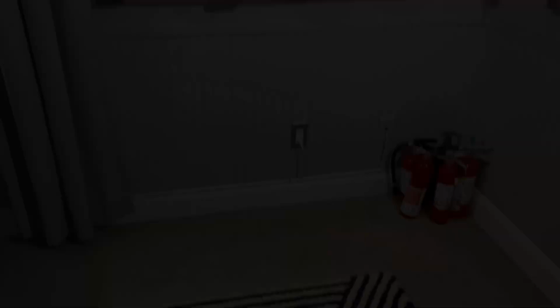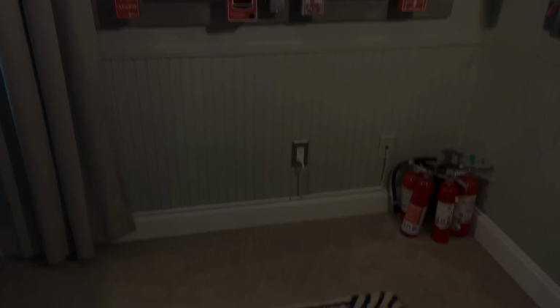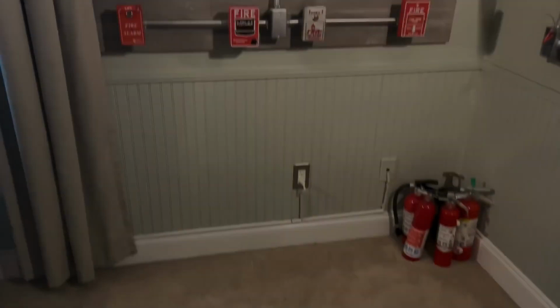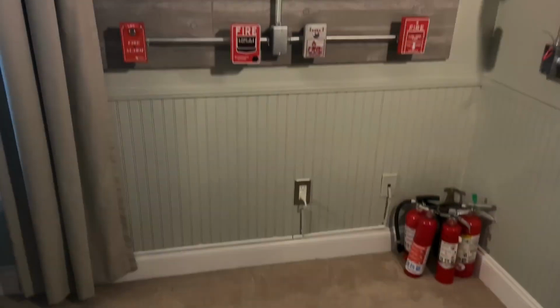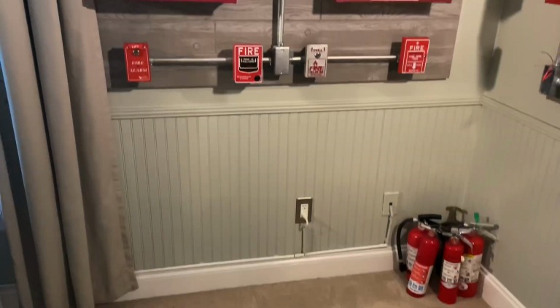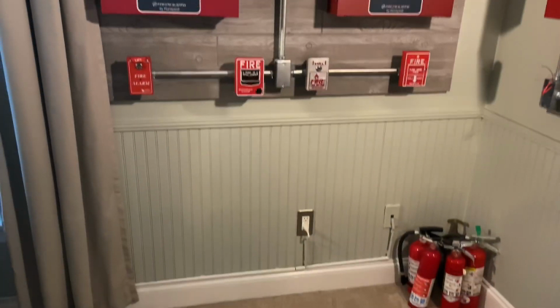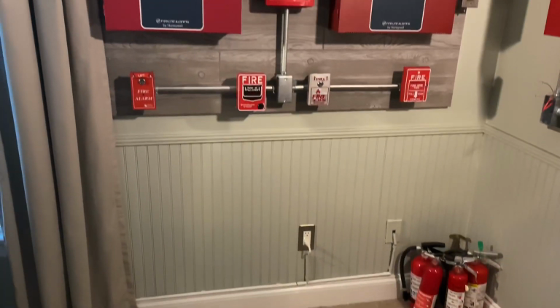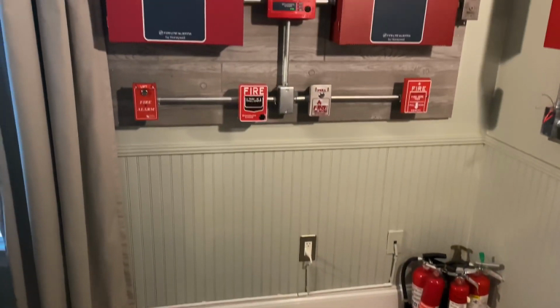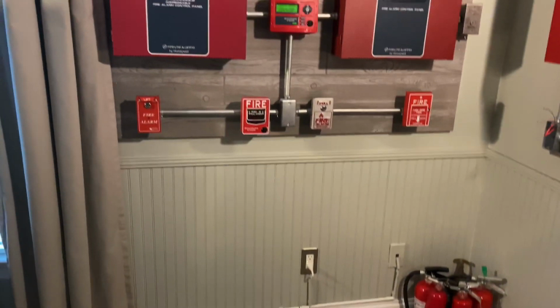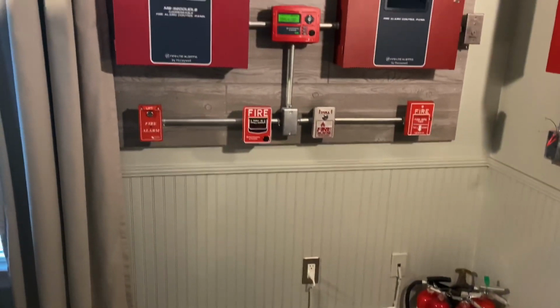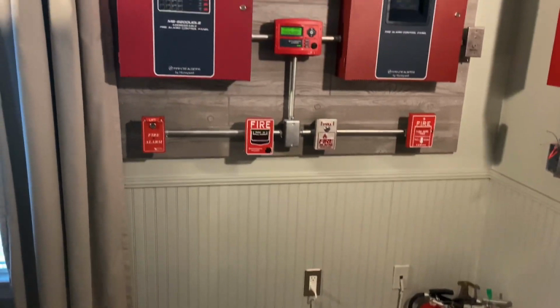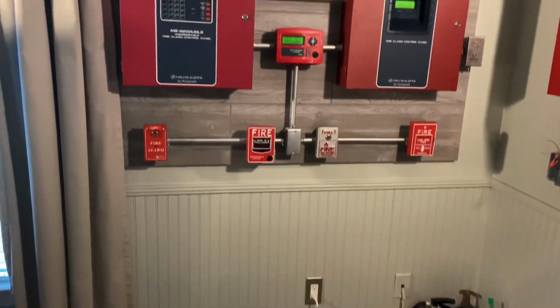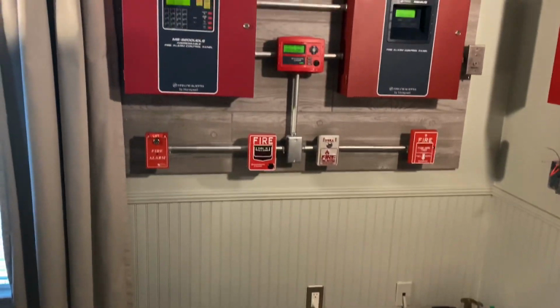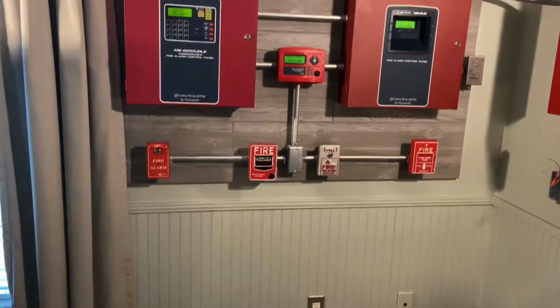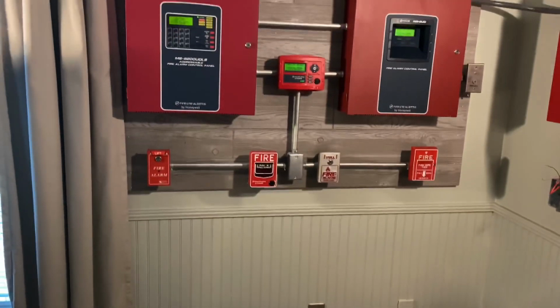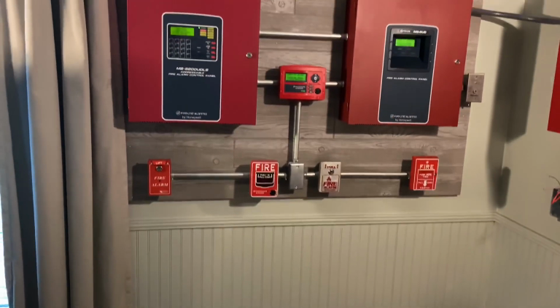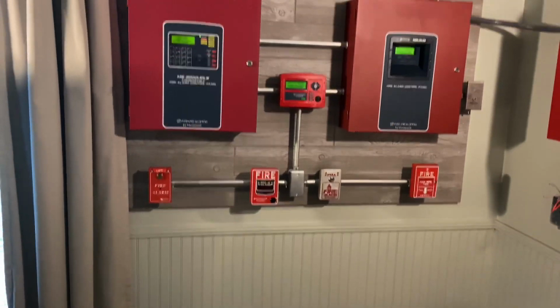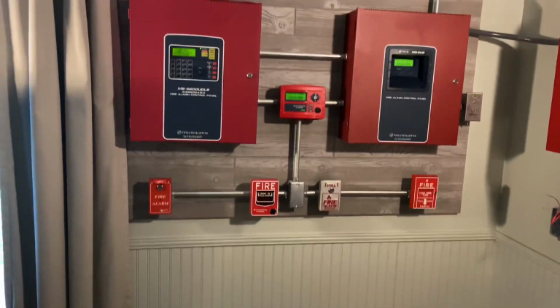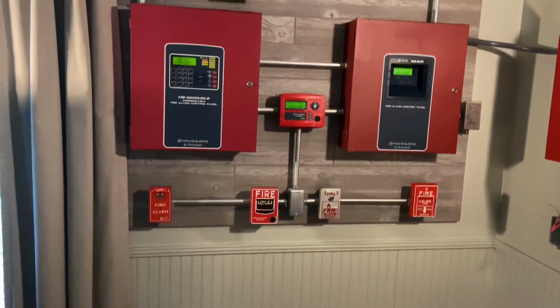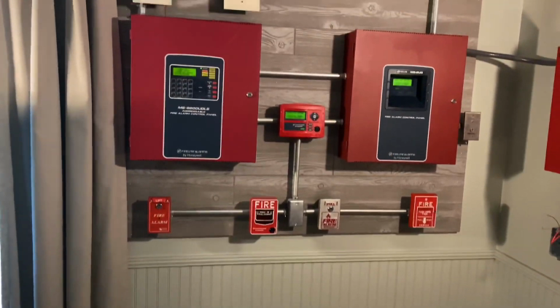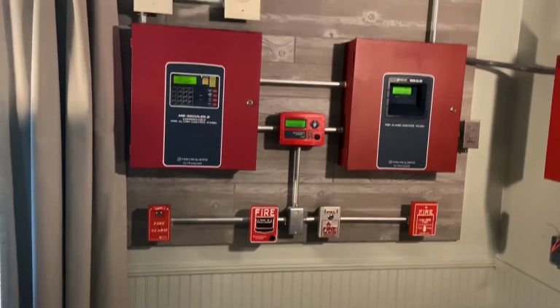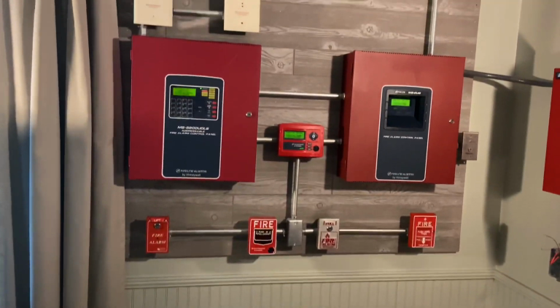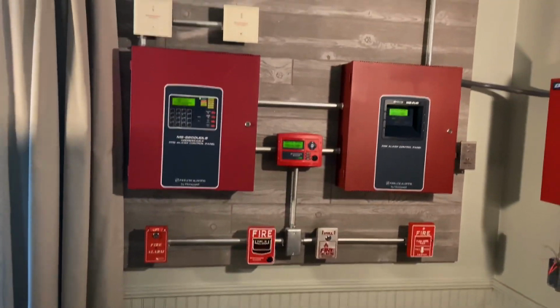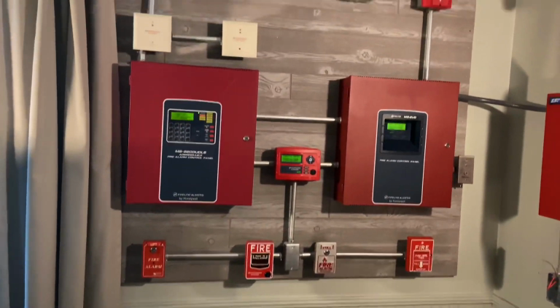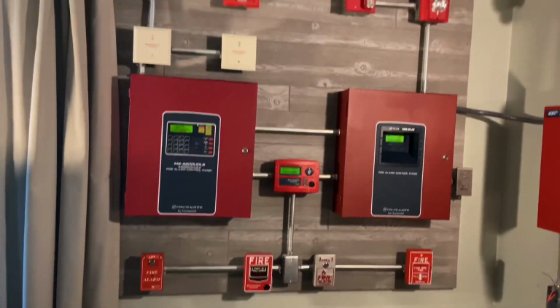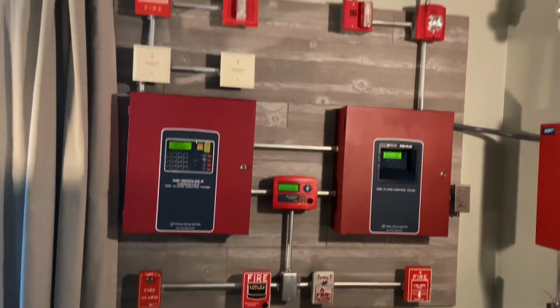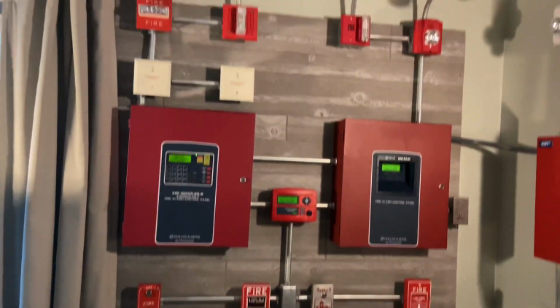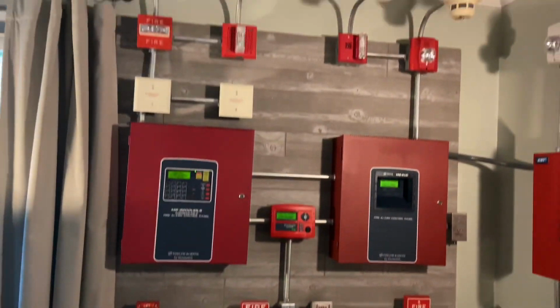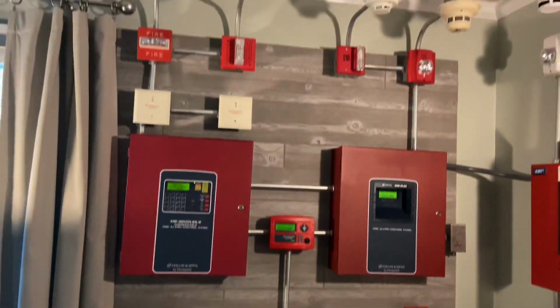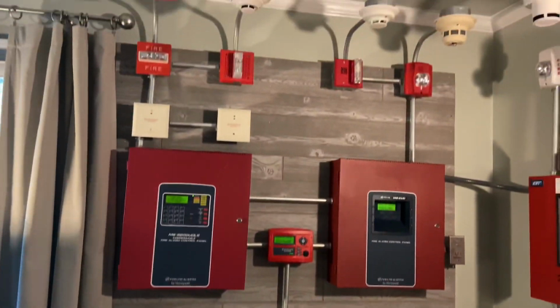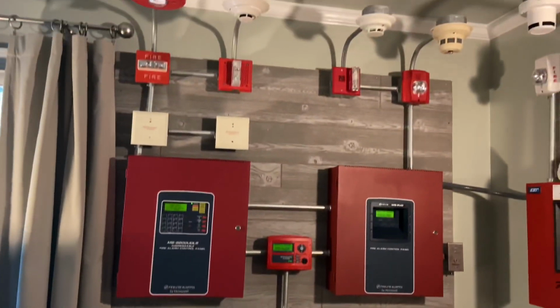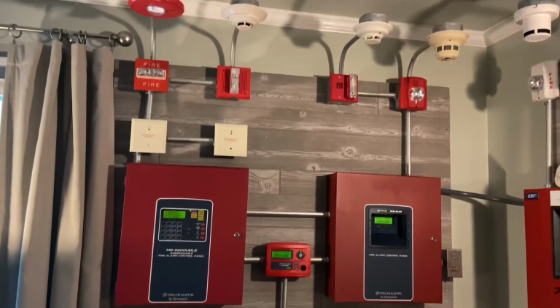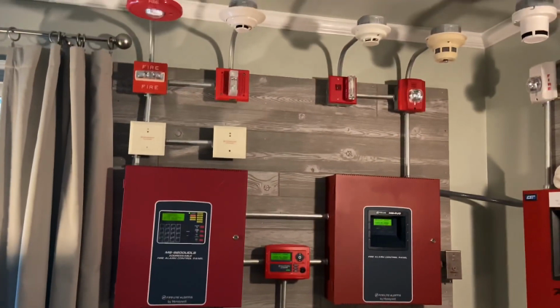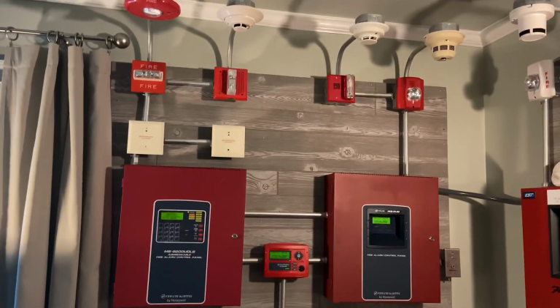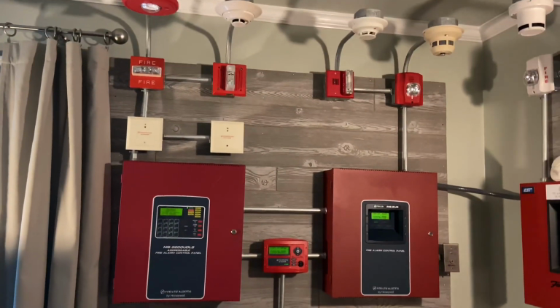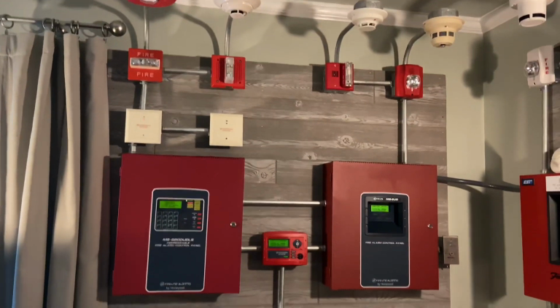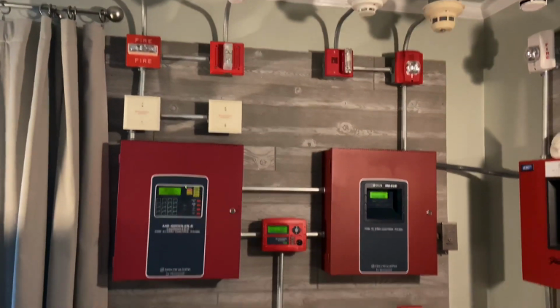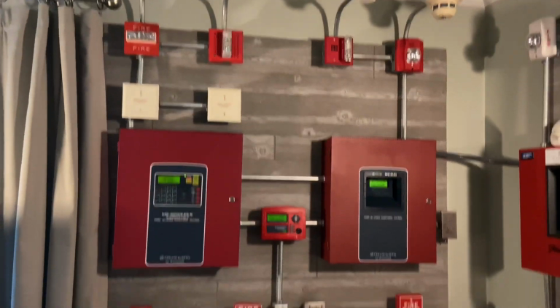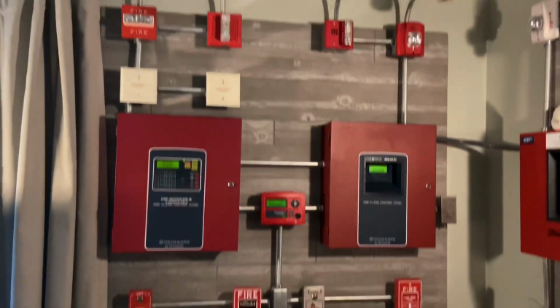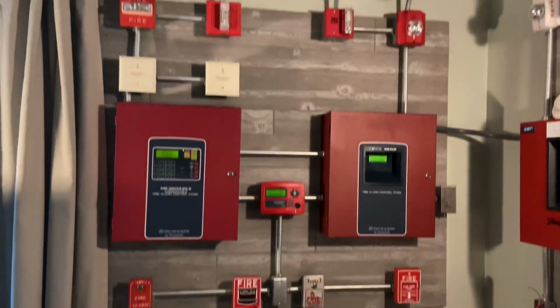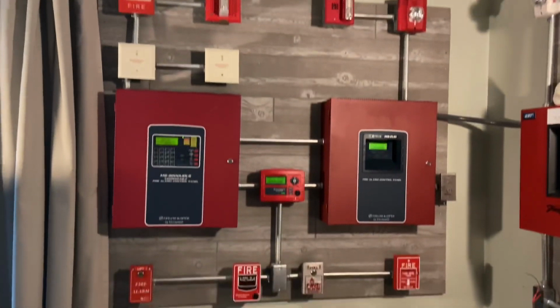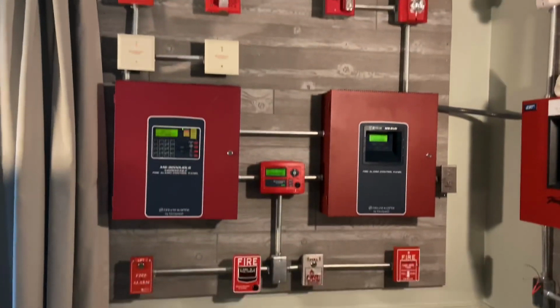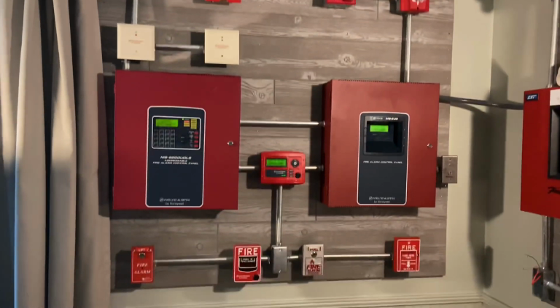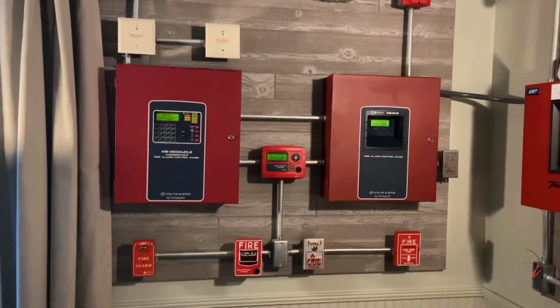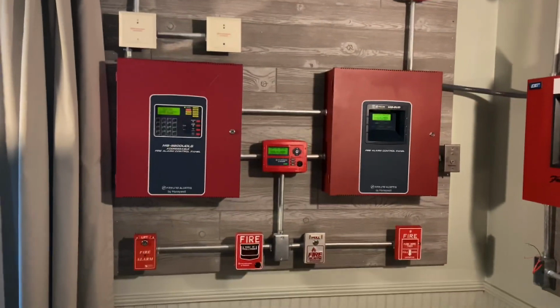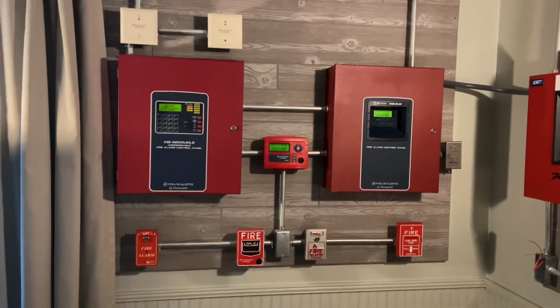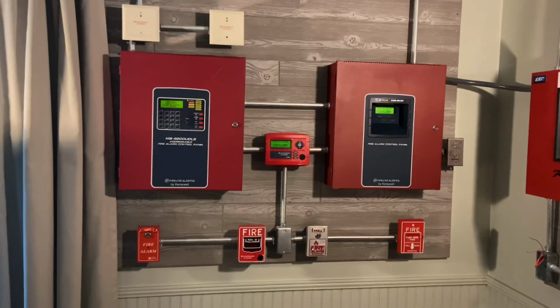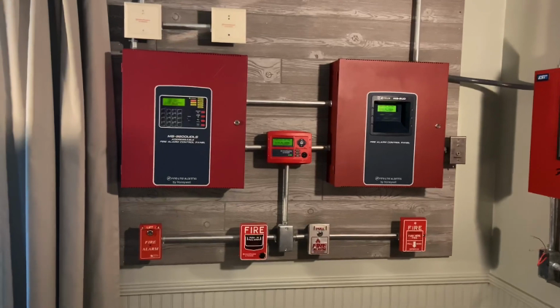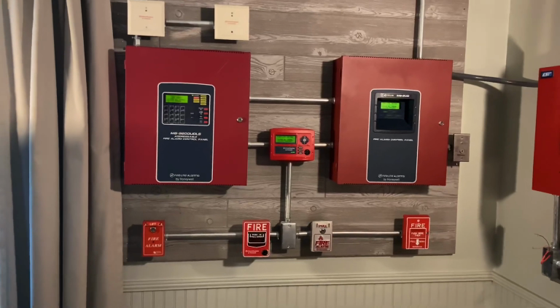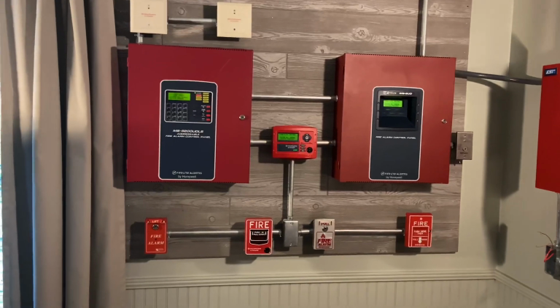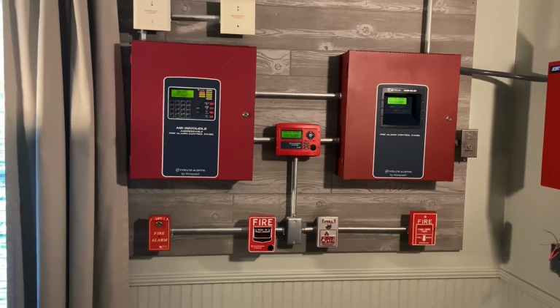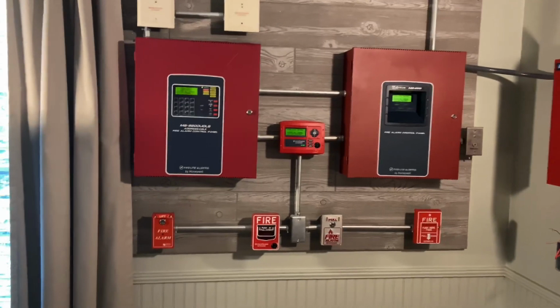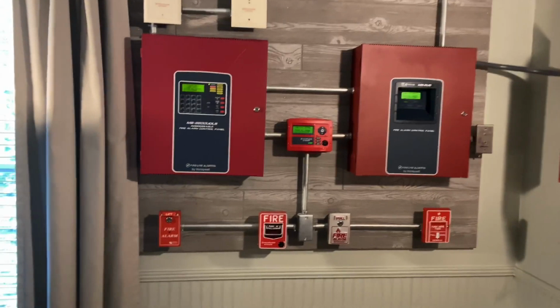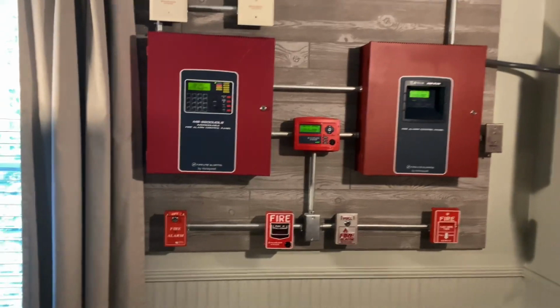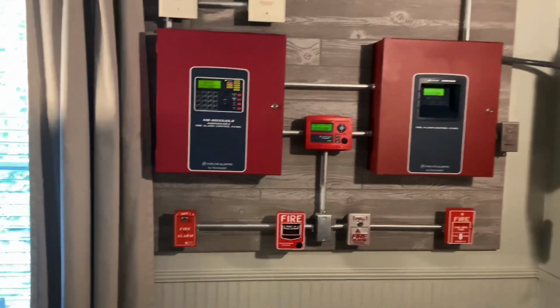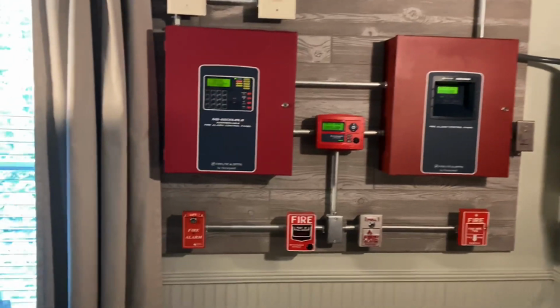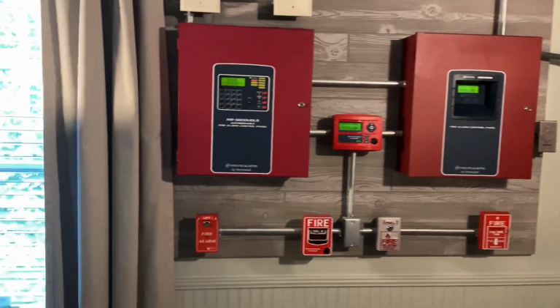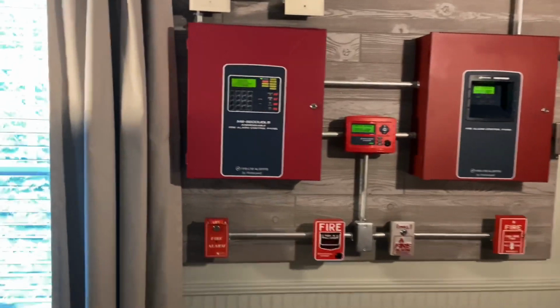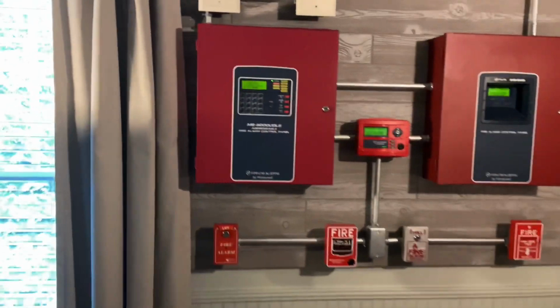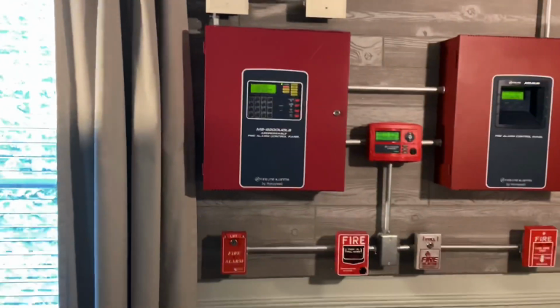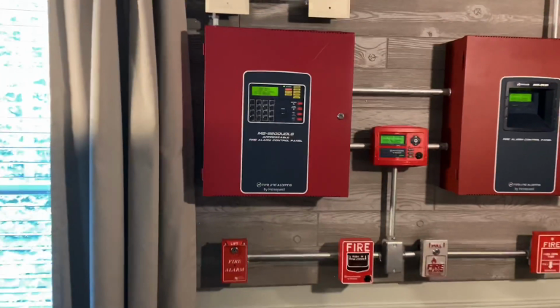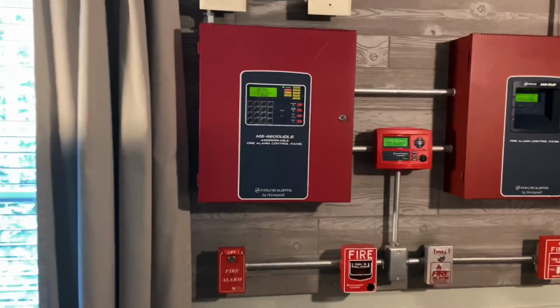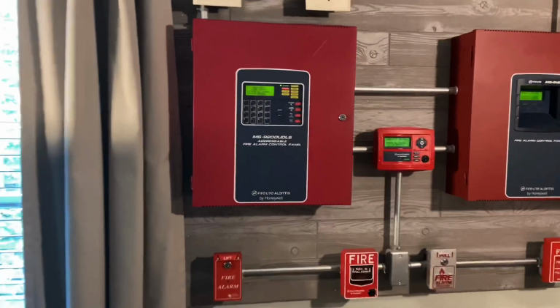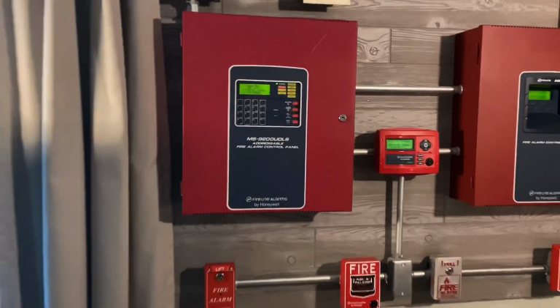Hey everyone, welcome to System Test 9 of board number one. I'm ExitSign250. Let me show you what I got and we'll get this test rolling.